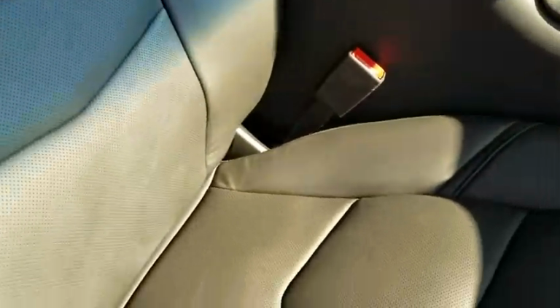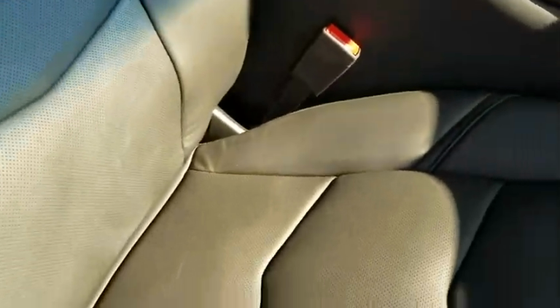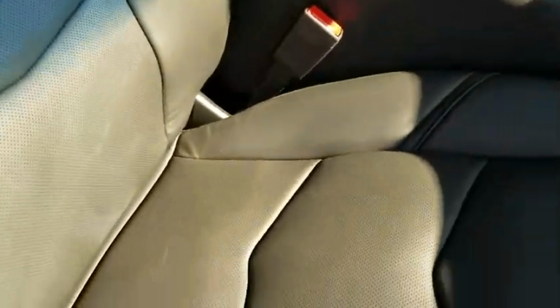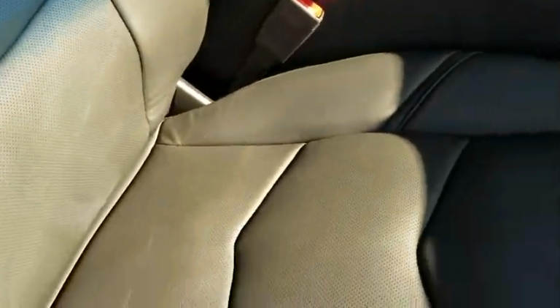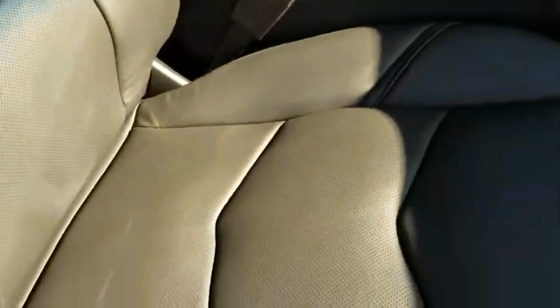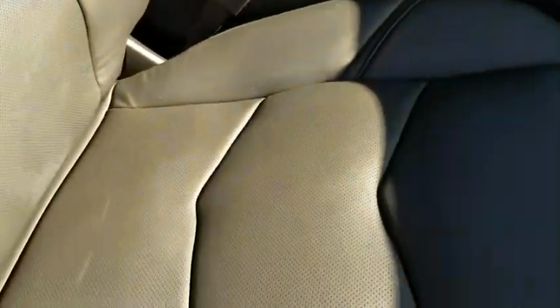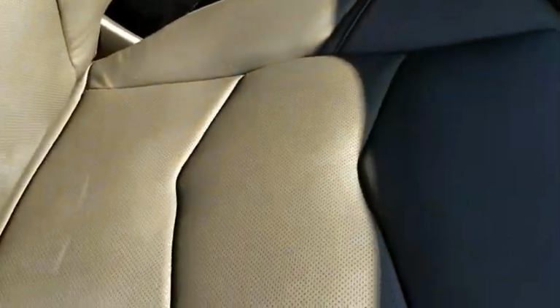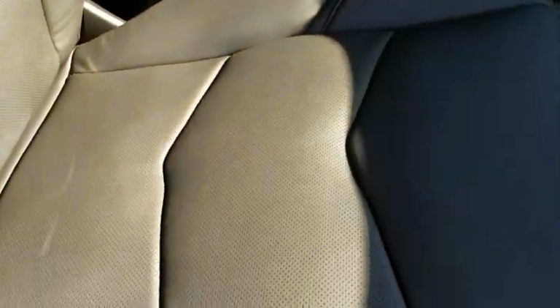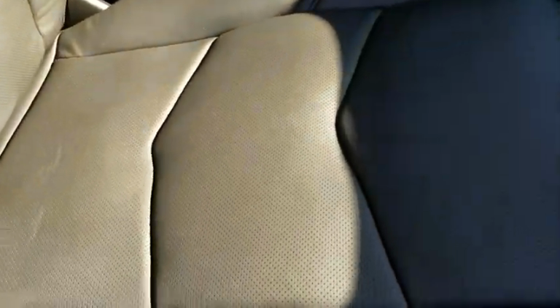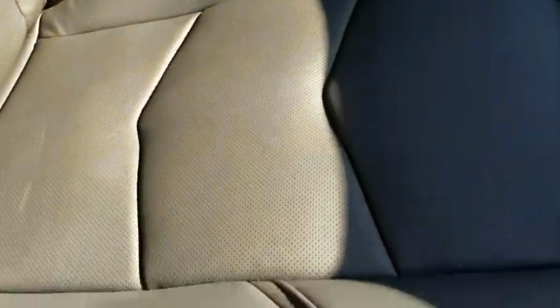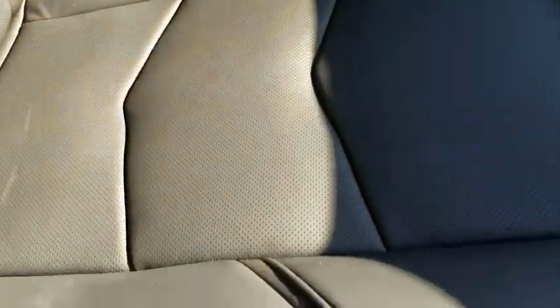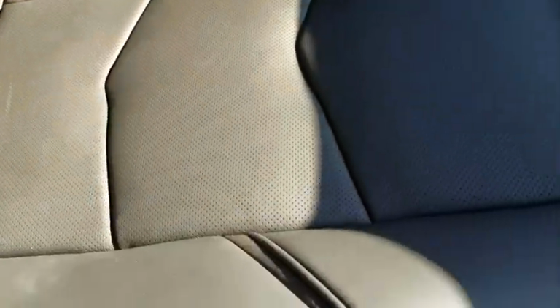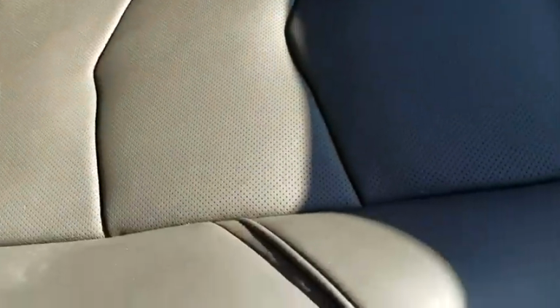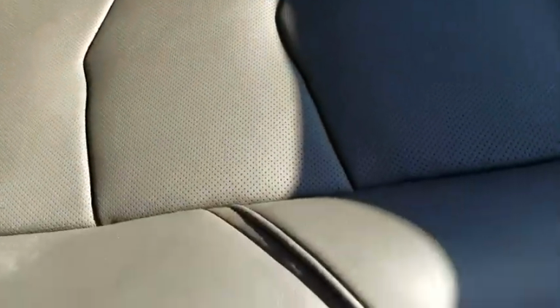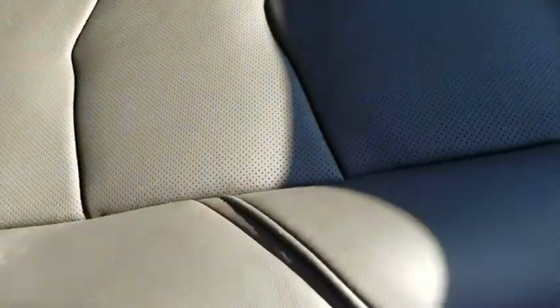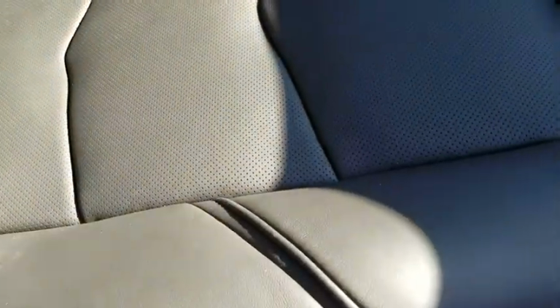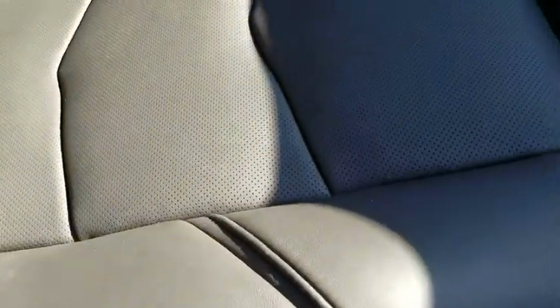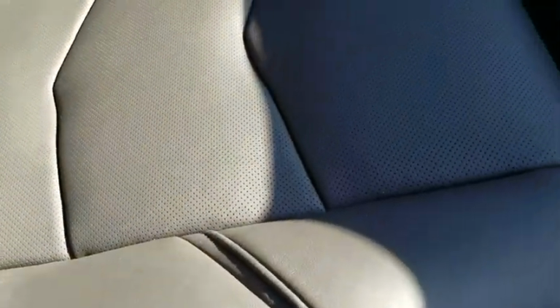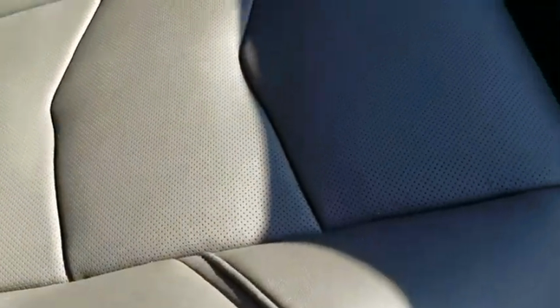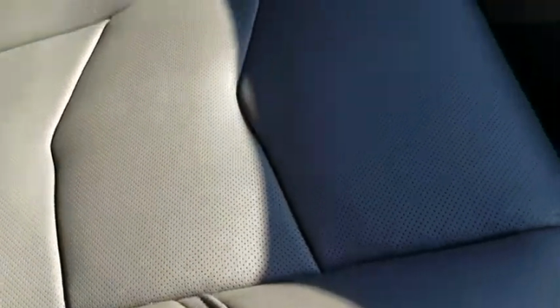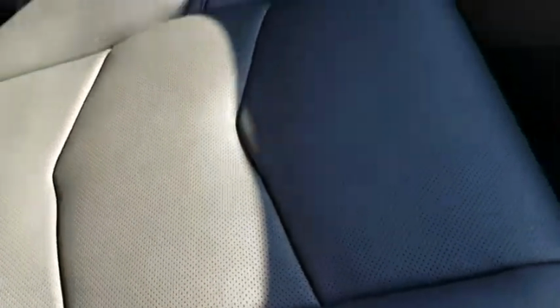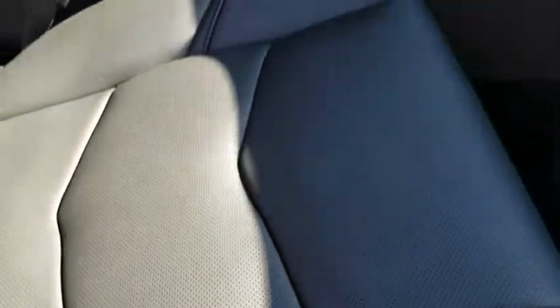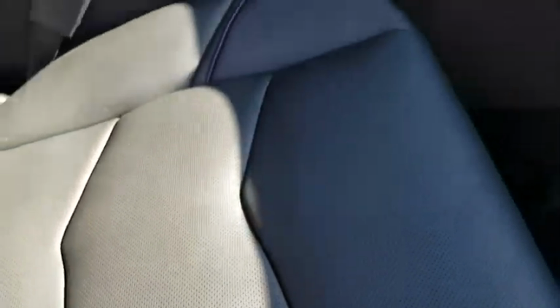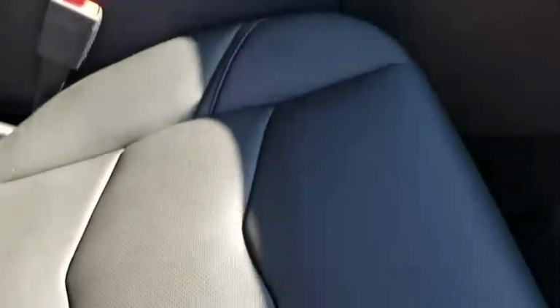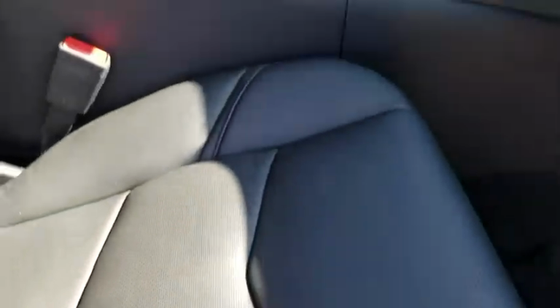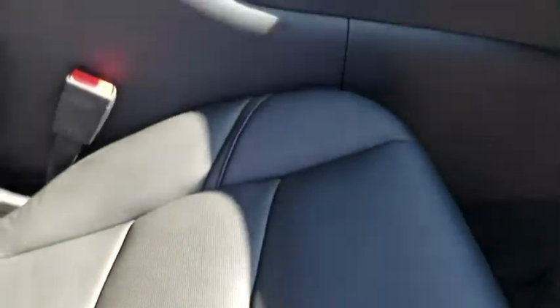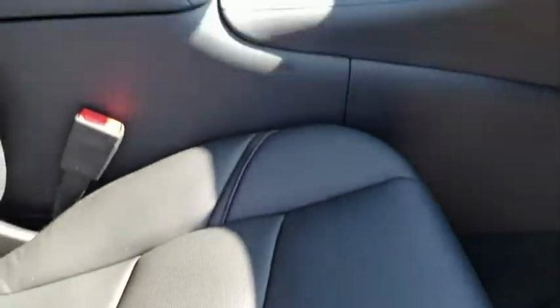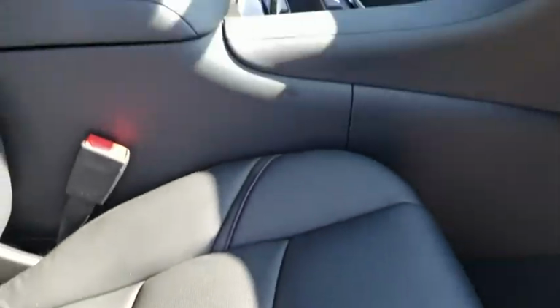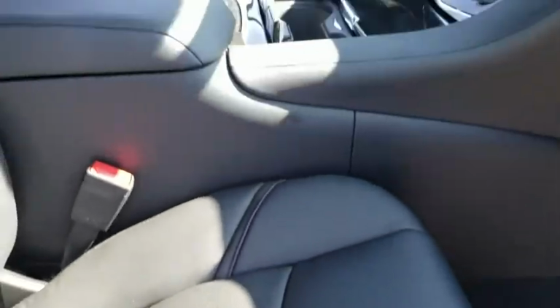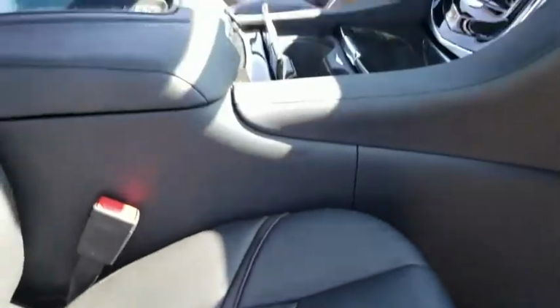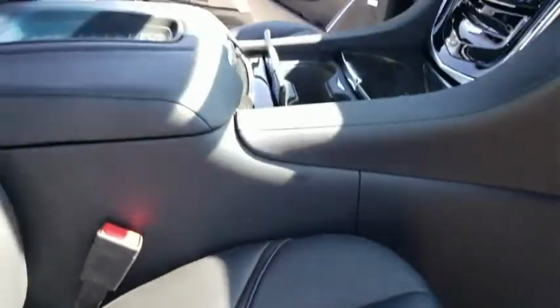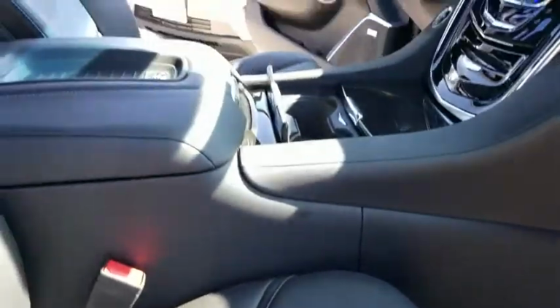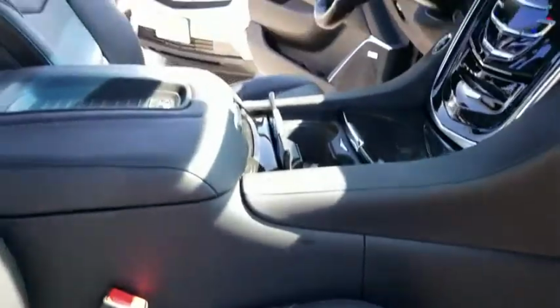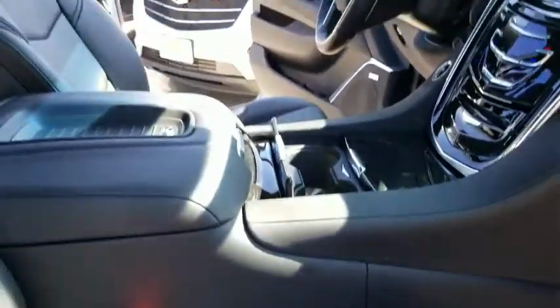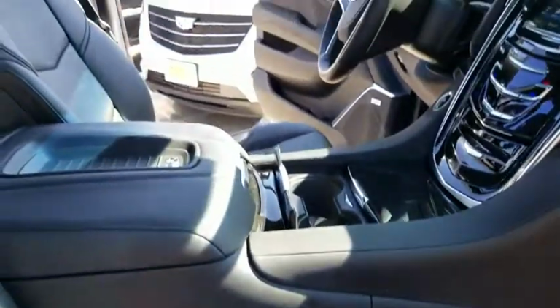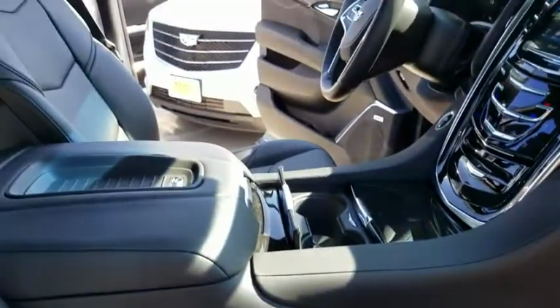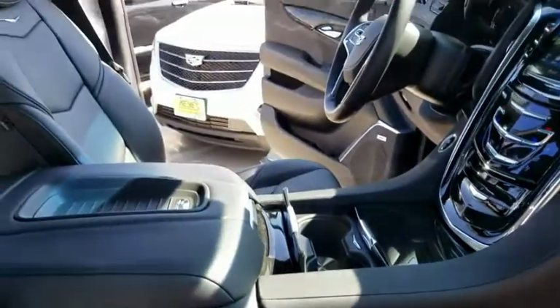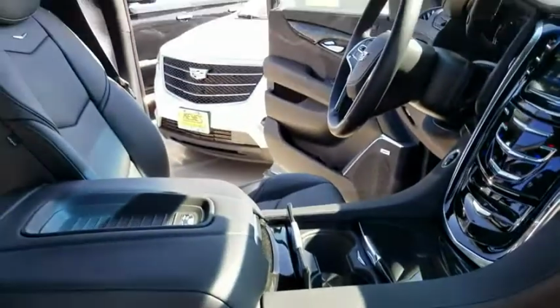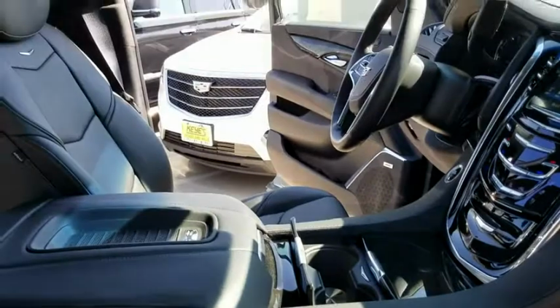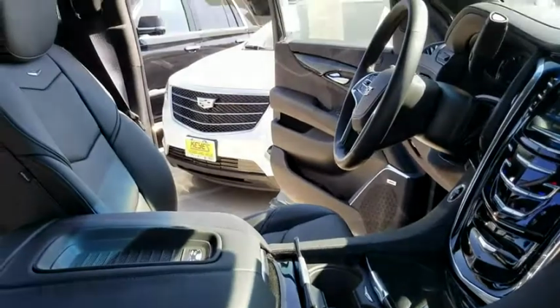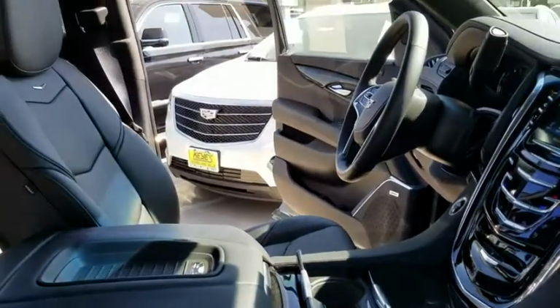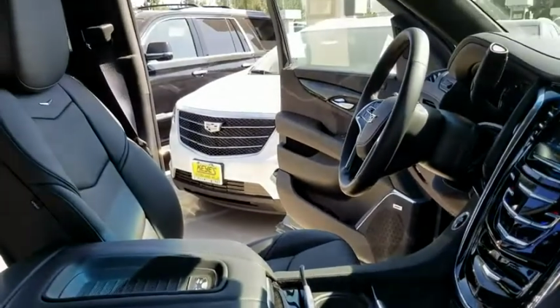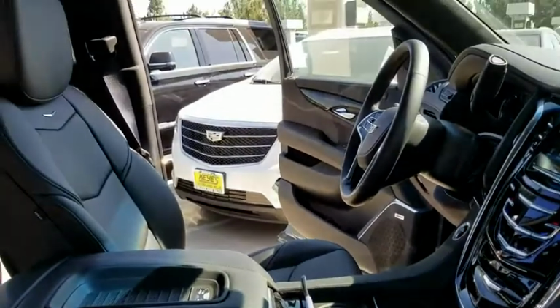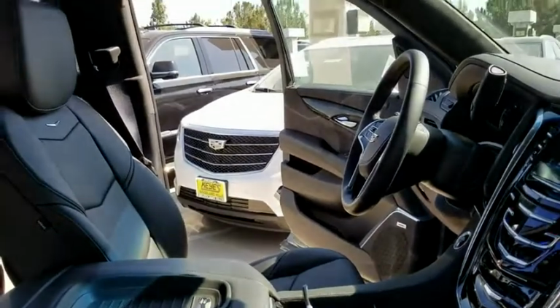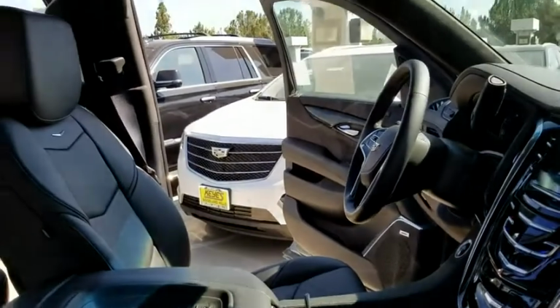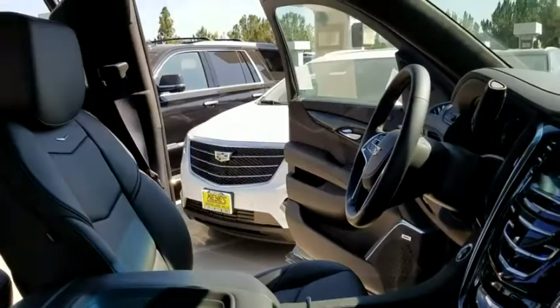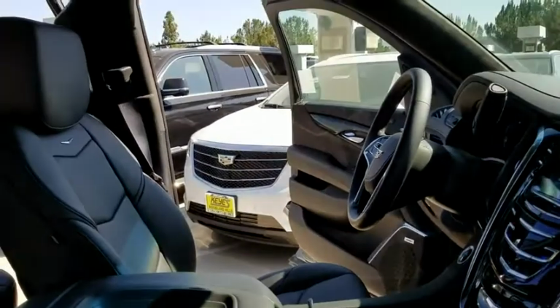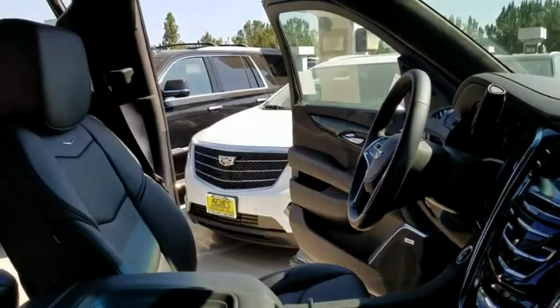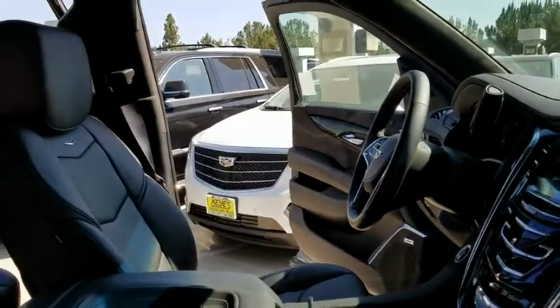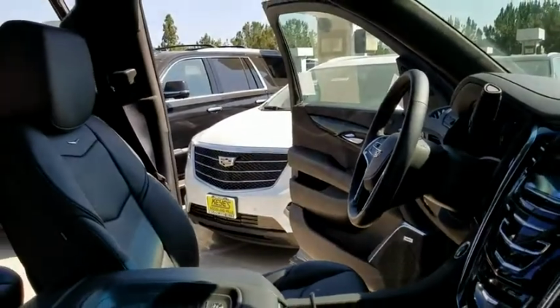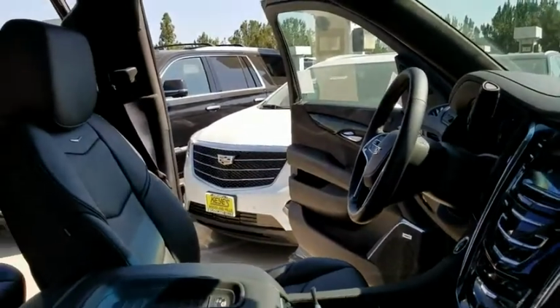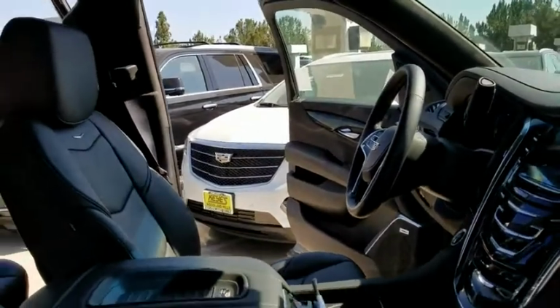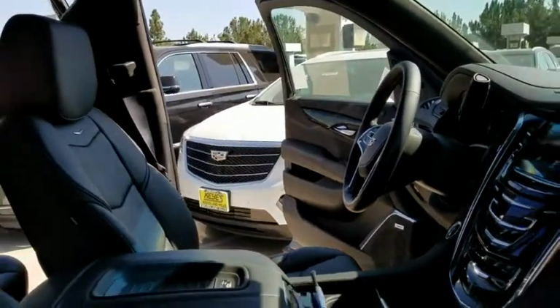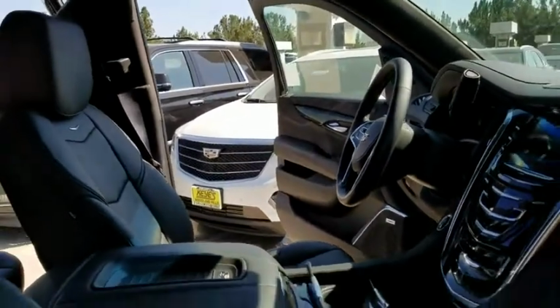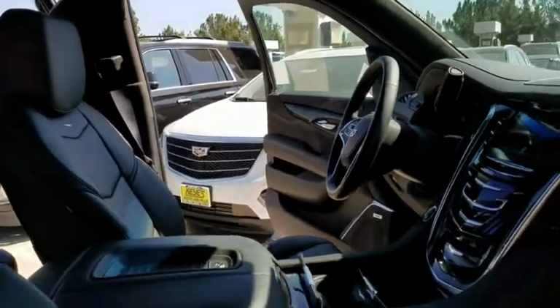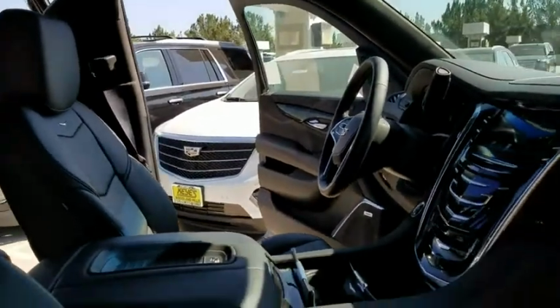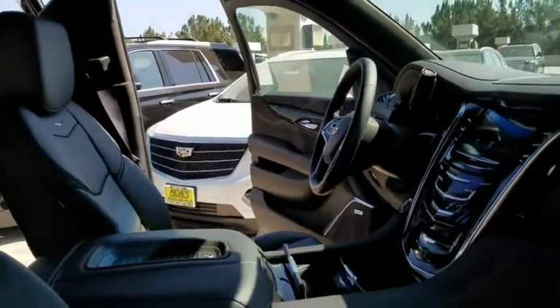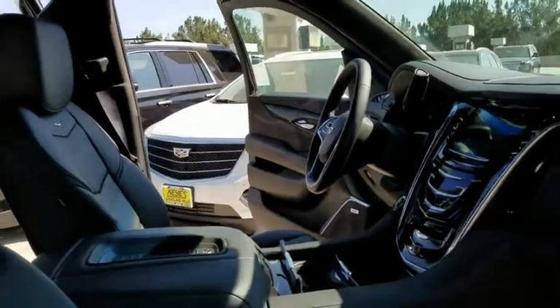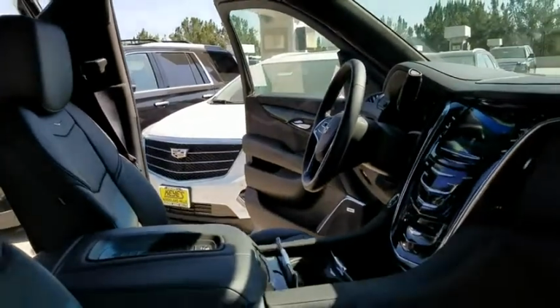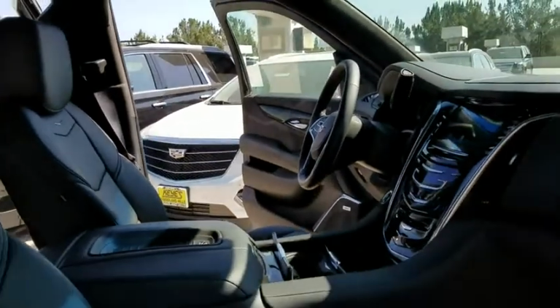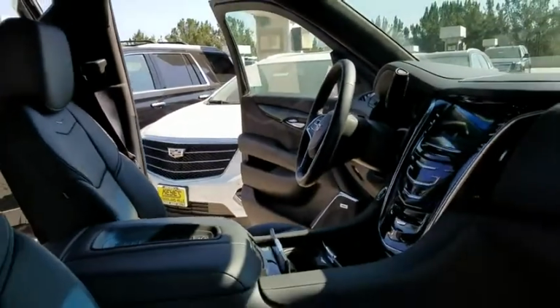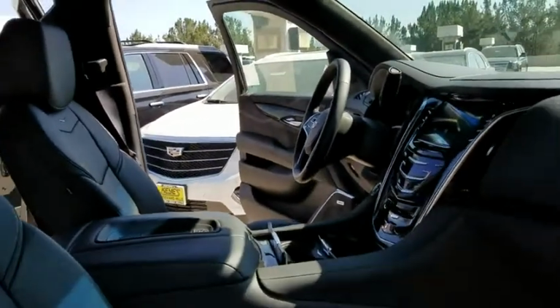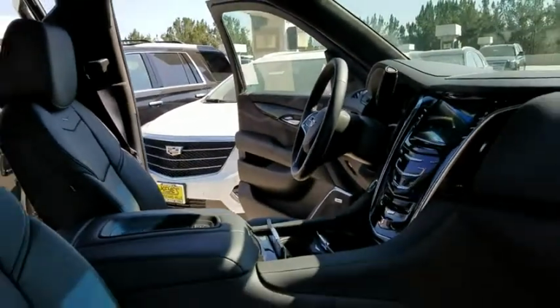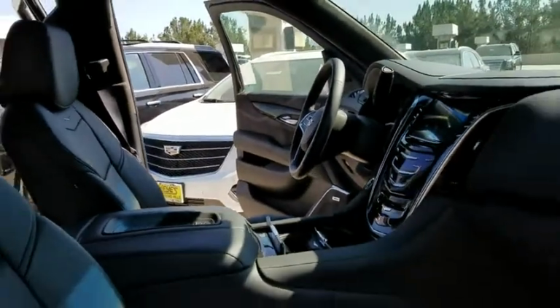Stability control, leather wrapped steering wheel, Bluetooth, adjustable steering wheel, power steering, aluminum wheels, cruise control, floor mats.